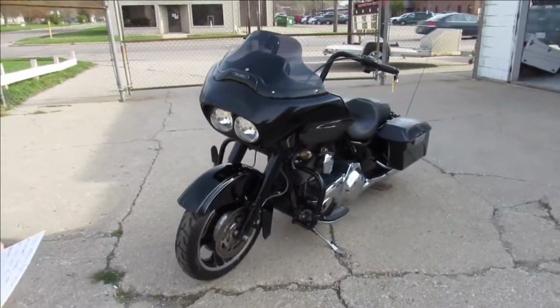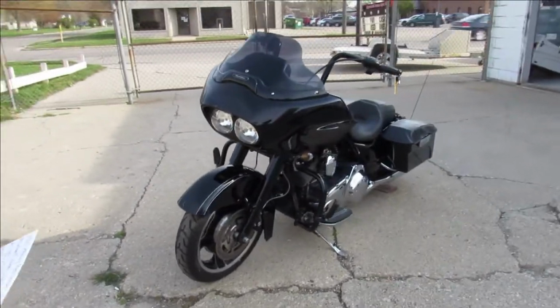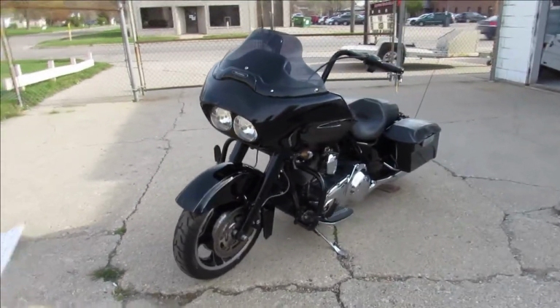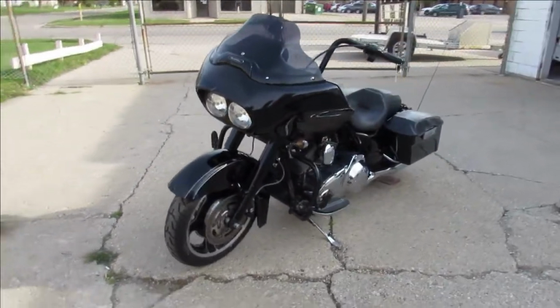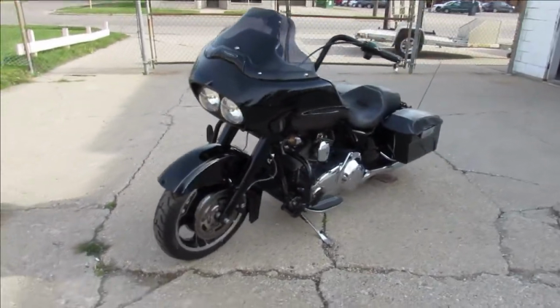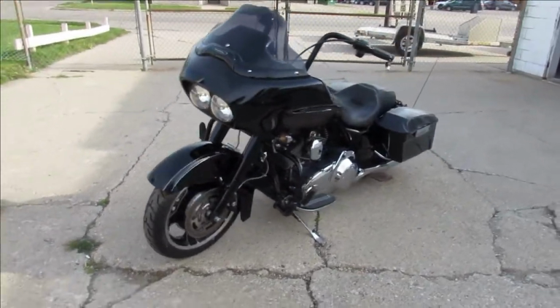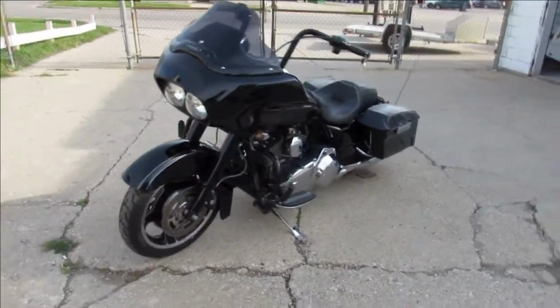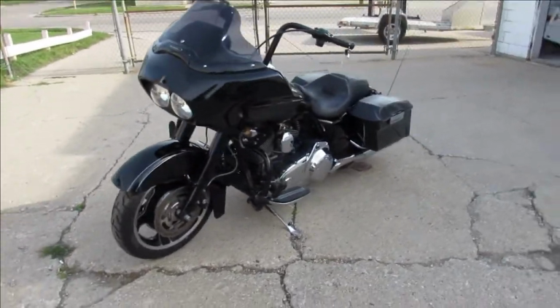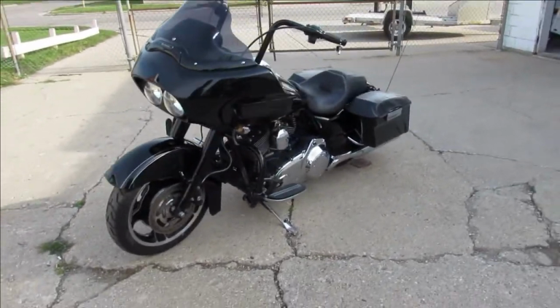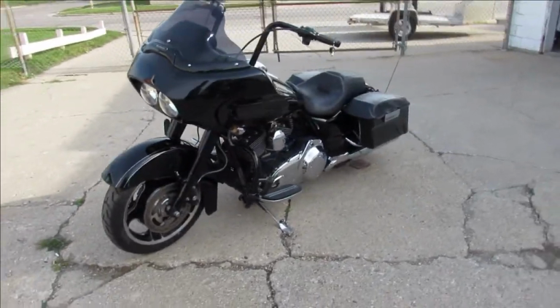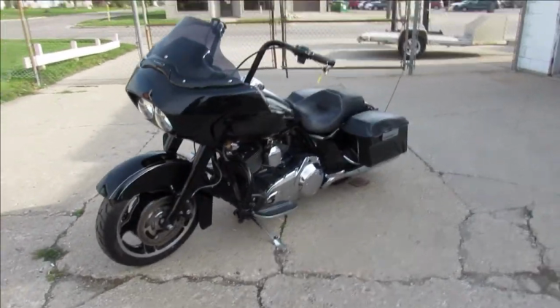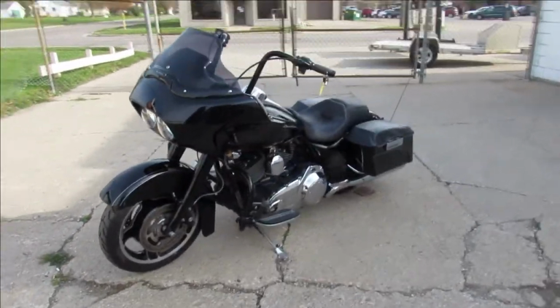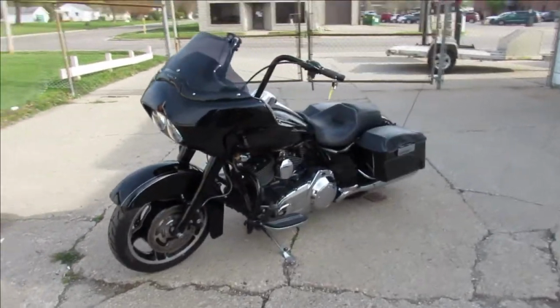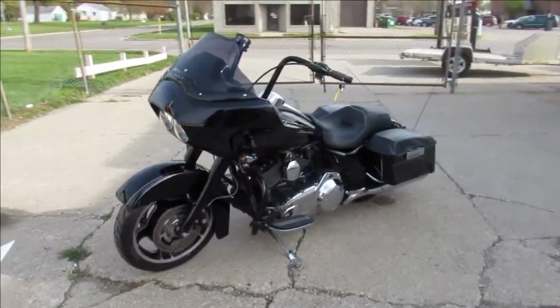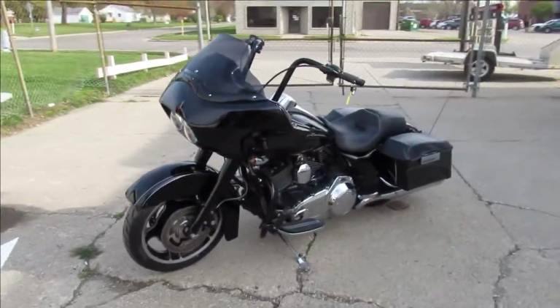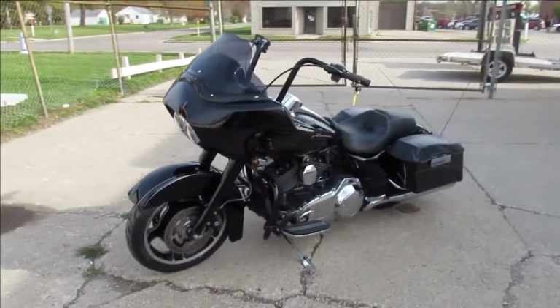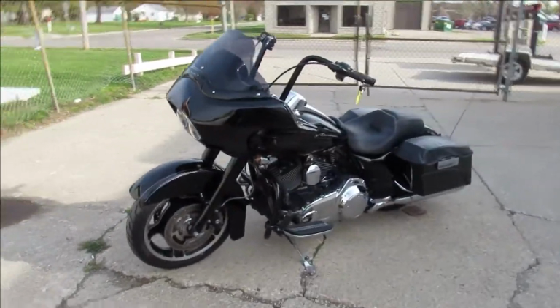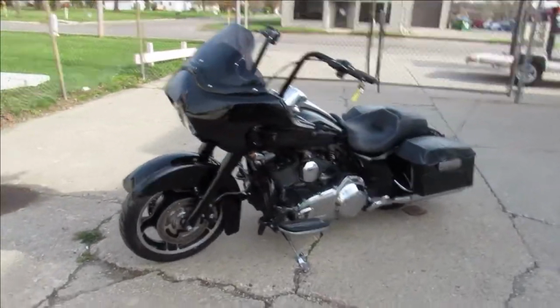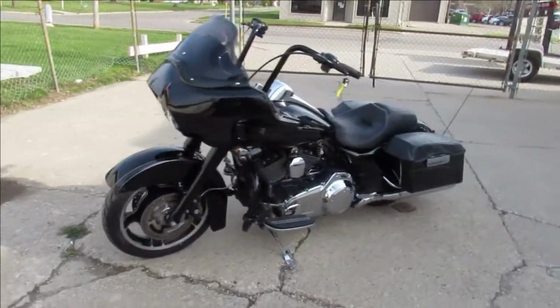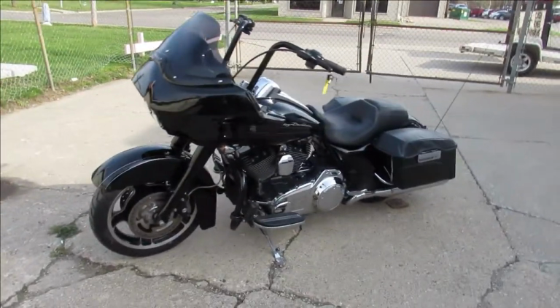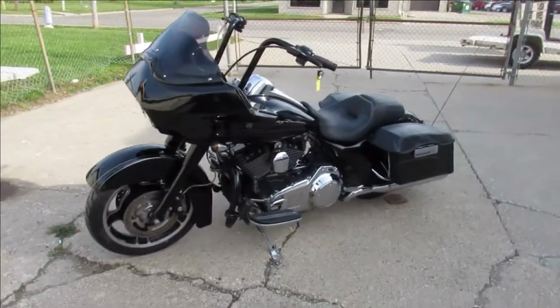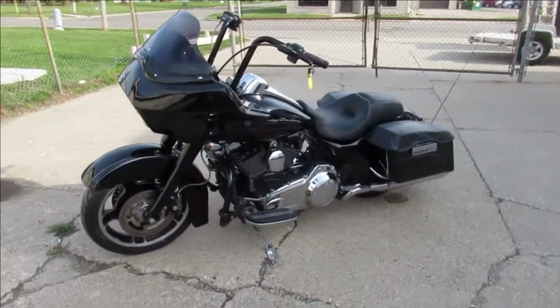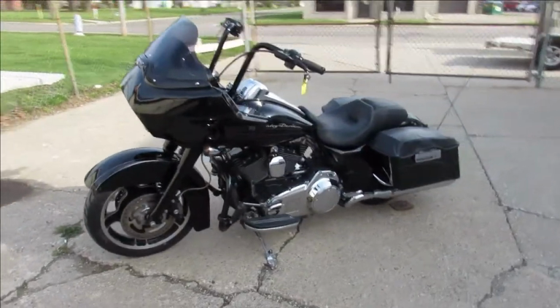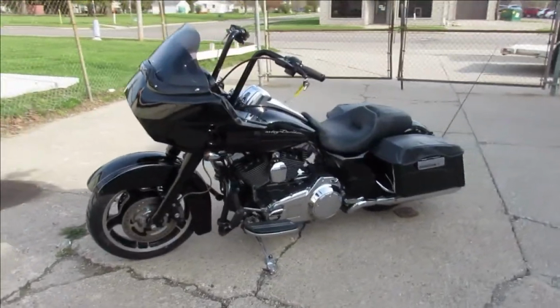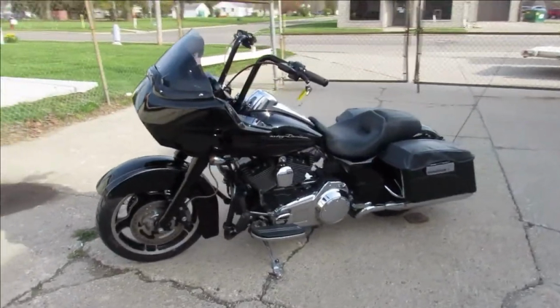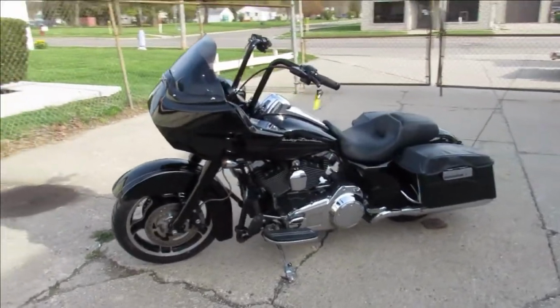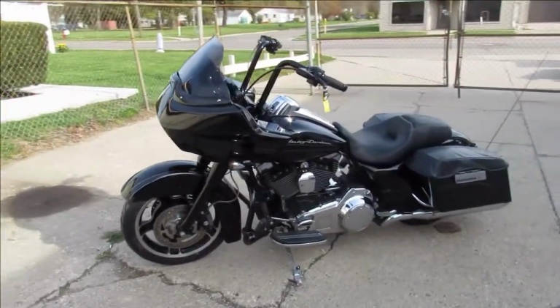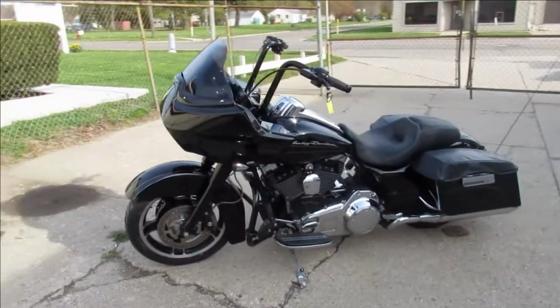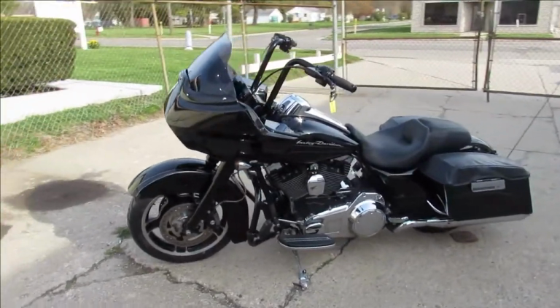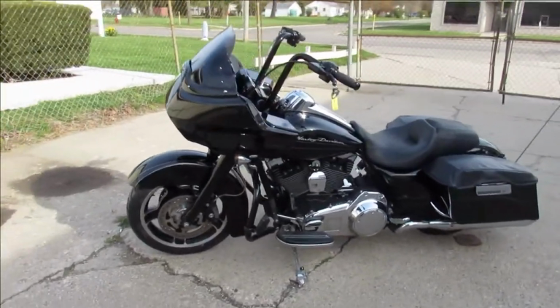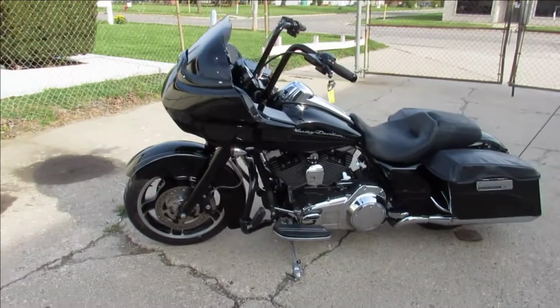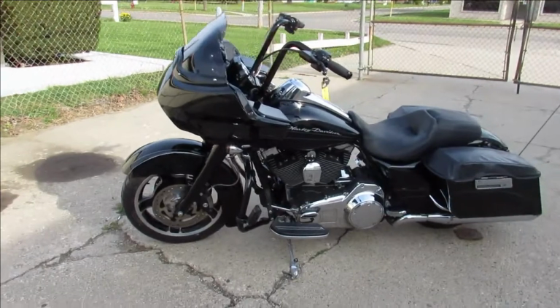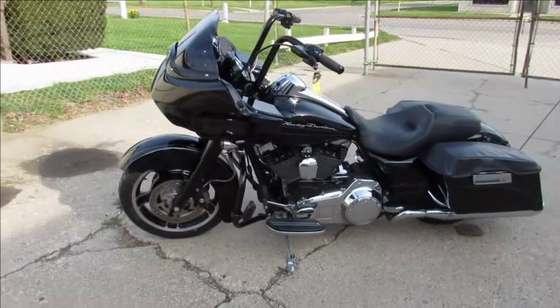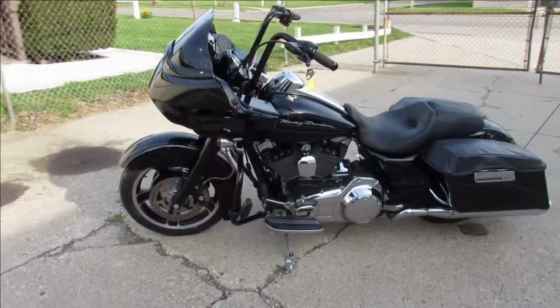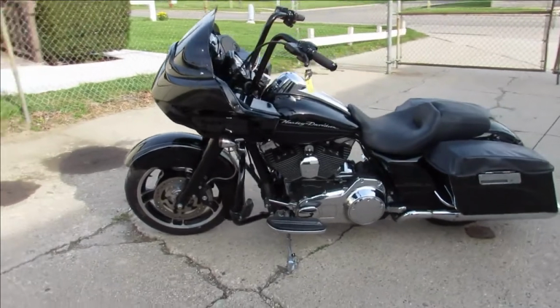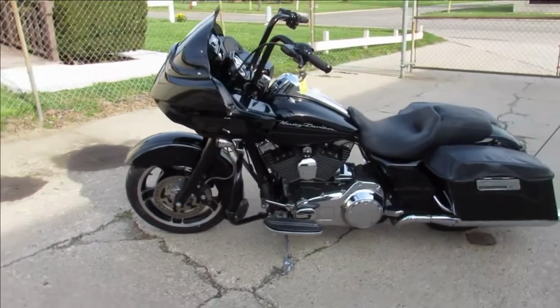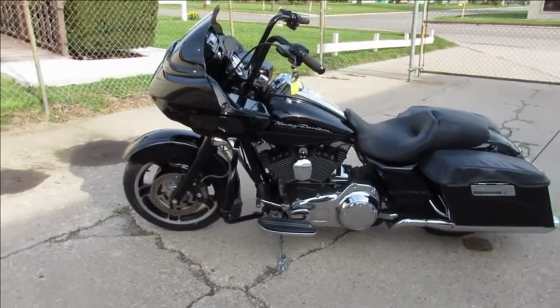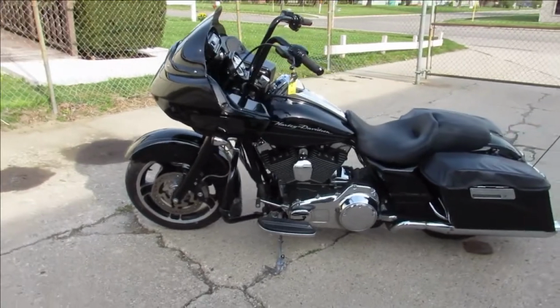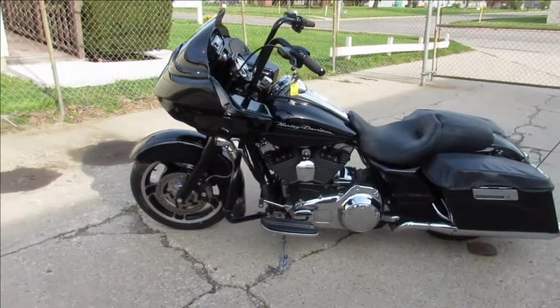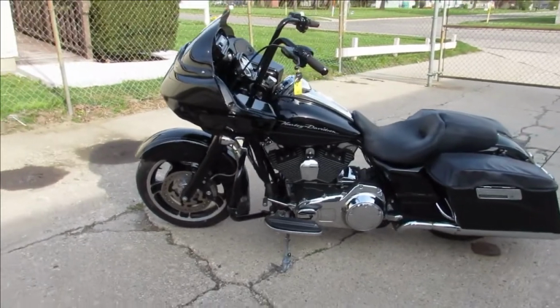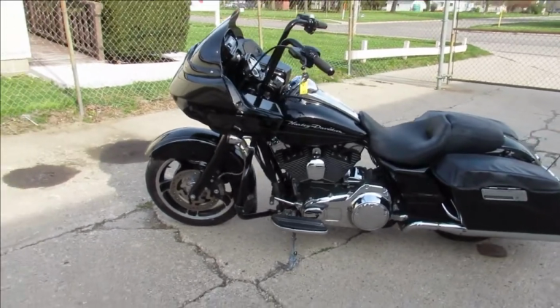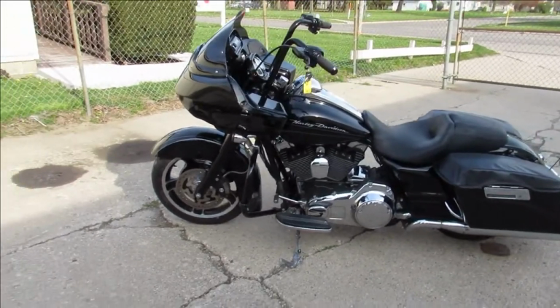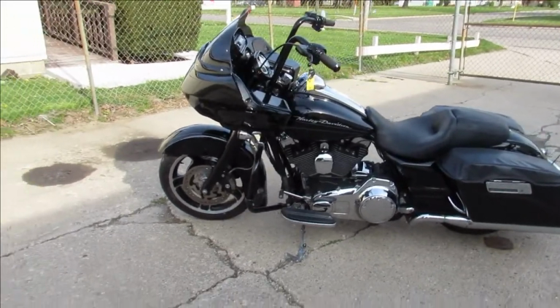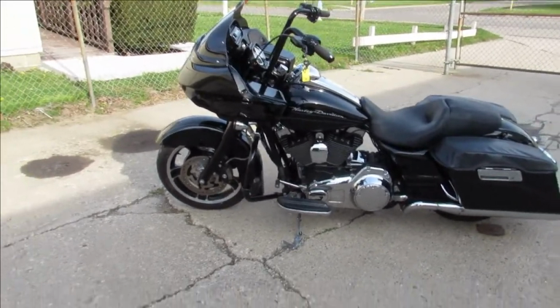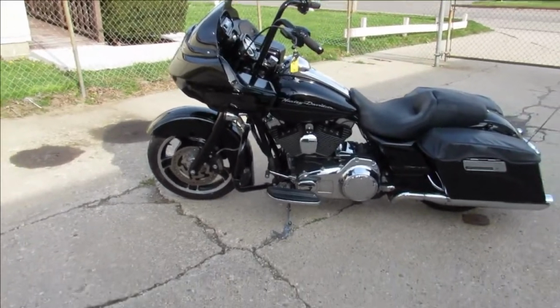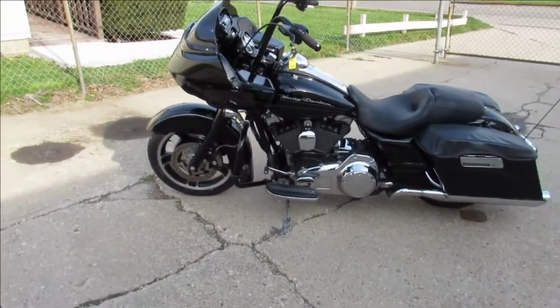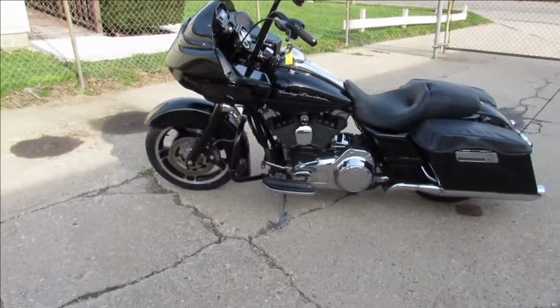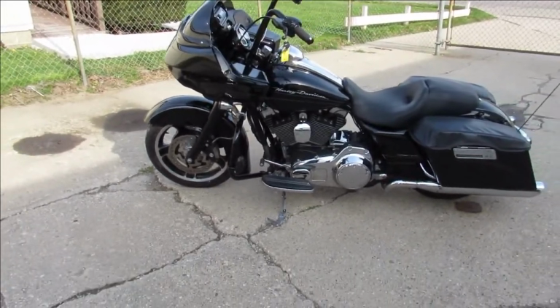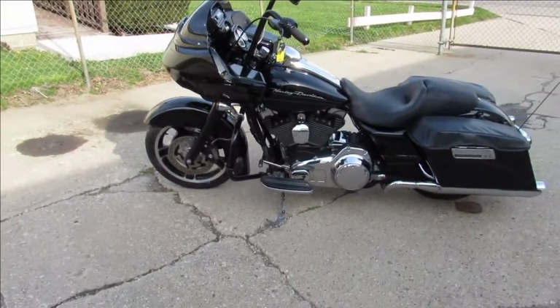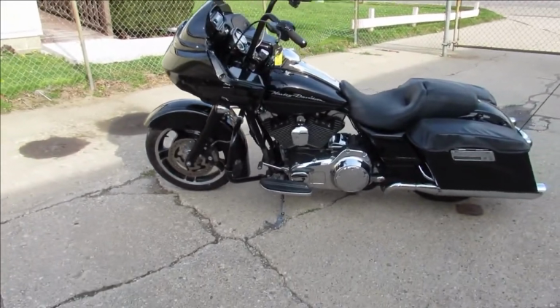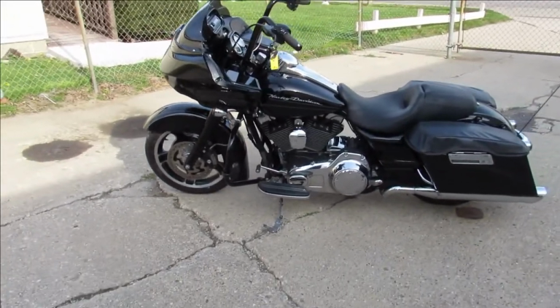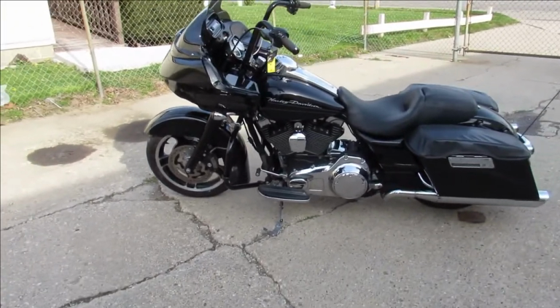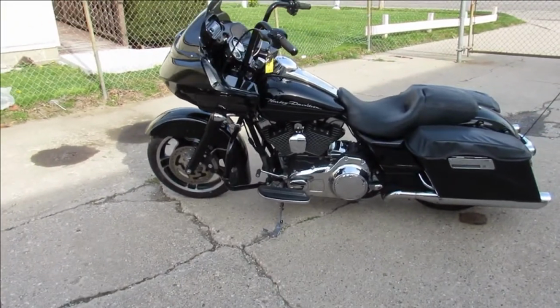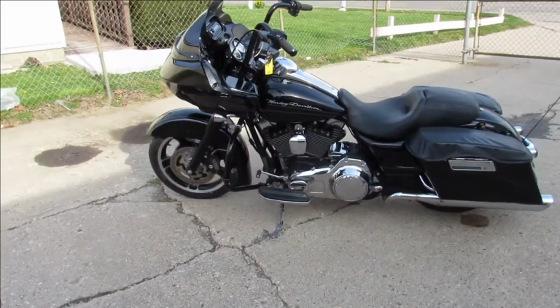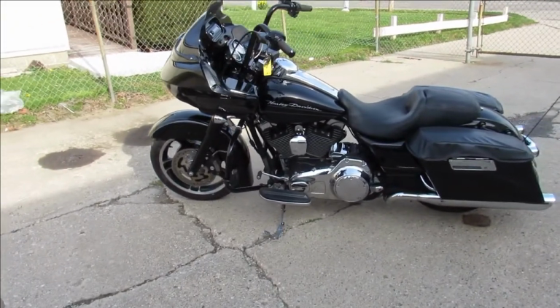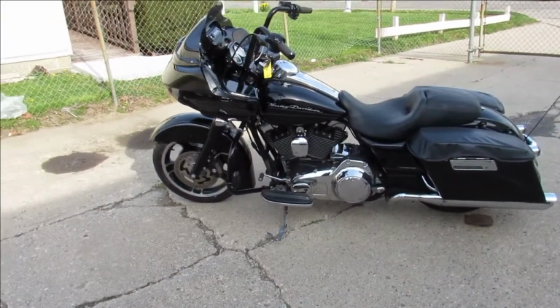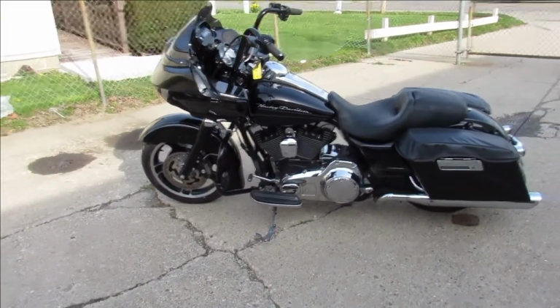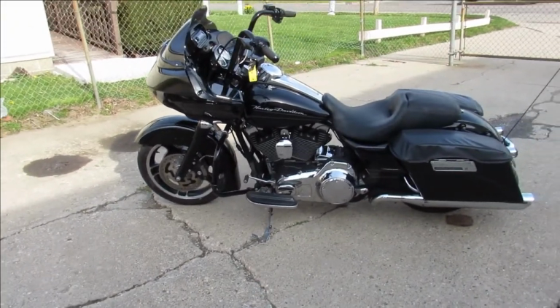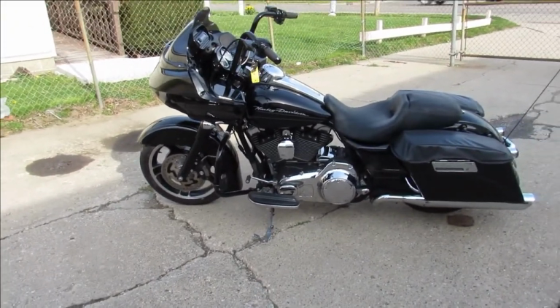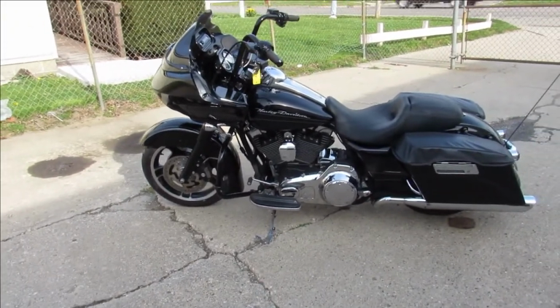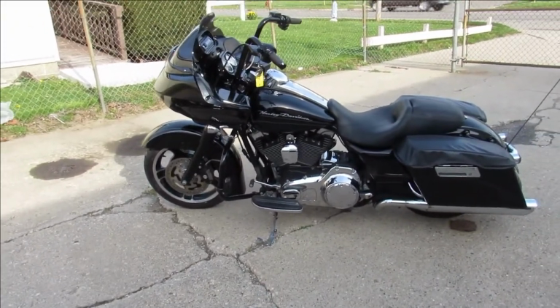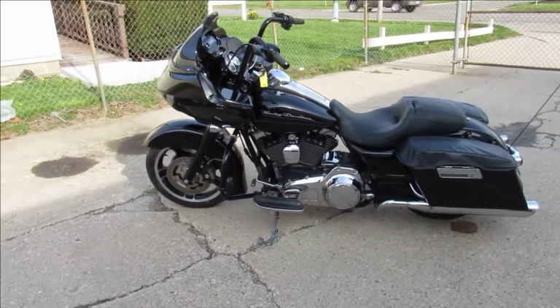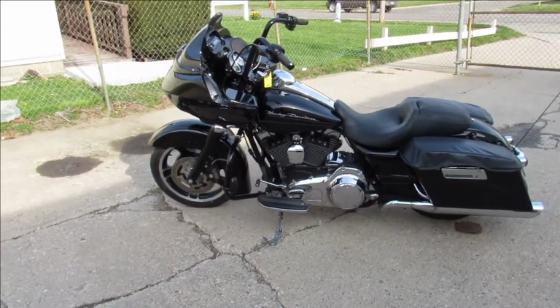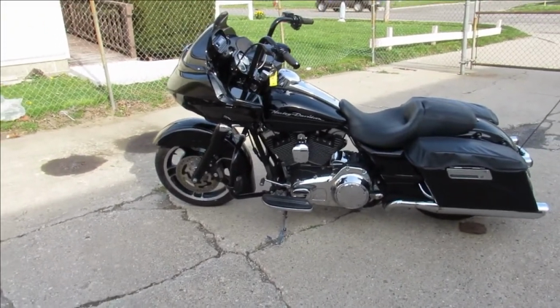It's just been serviced at the dealership. All the fluids have been changed. It's been inspected and there is a warranty available. It's a good looking bike — you guys can buy it with confidence.